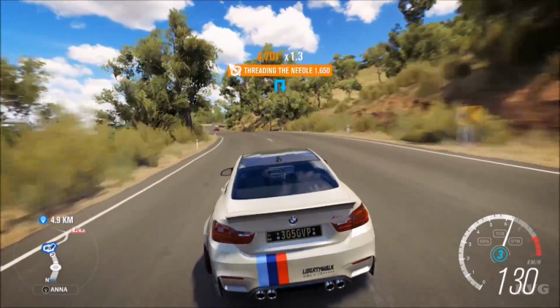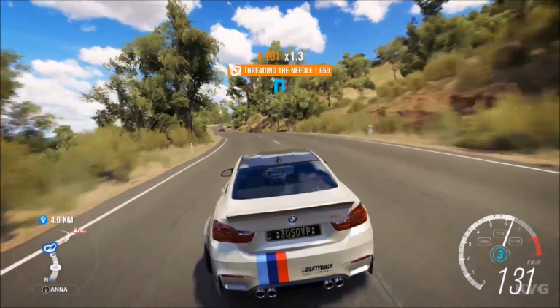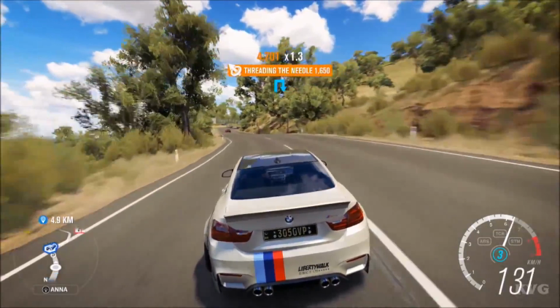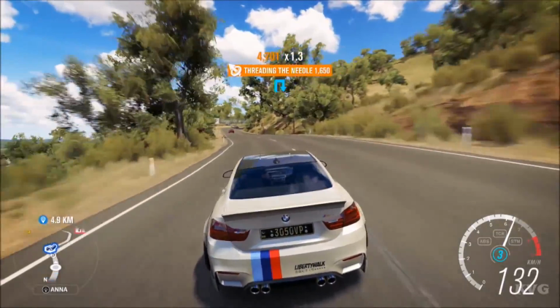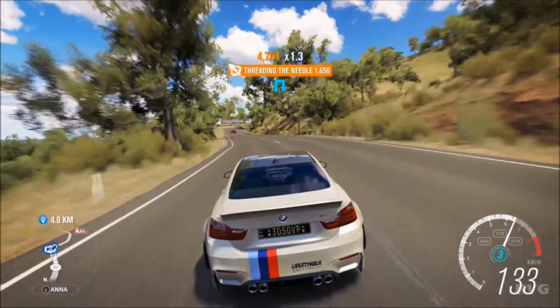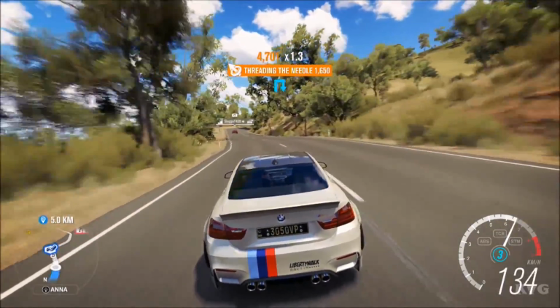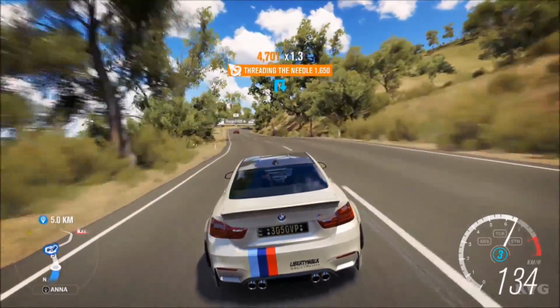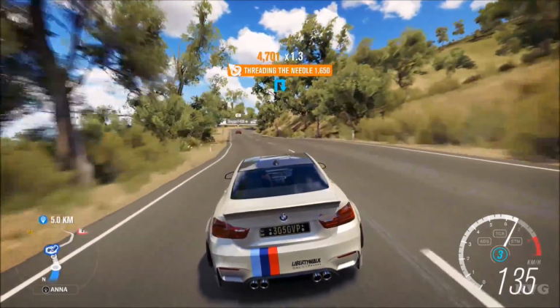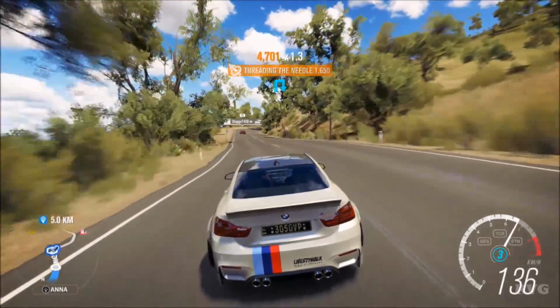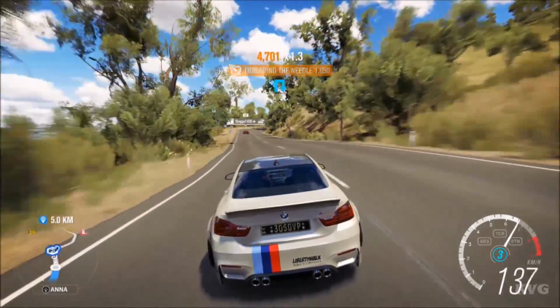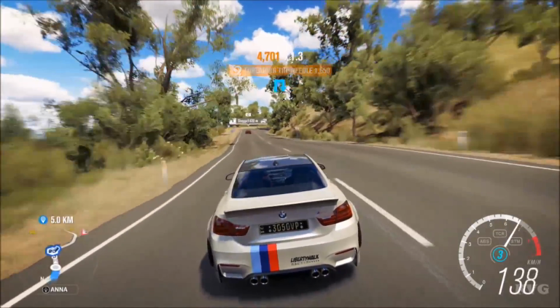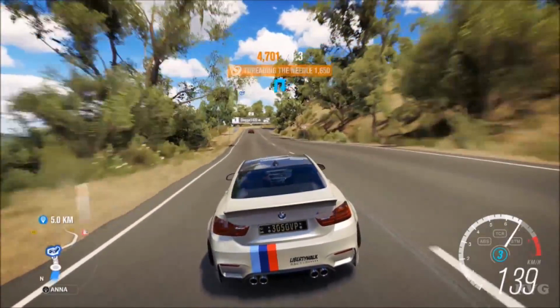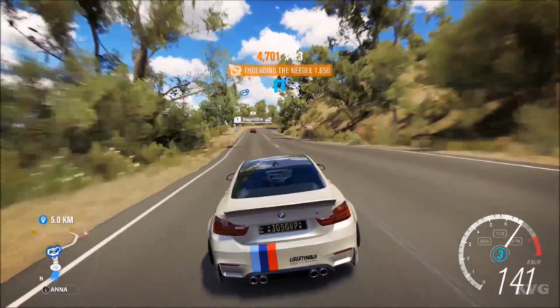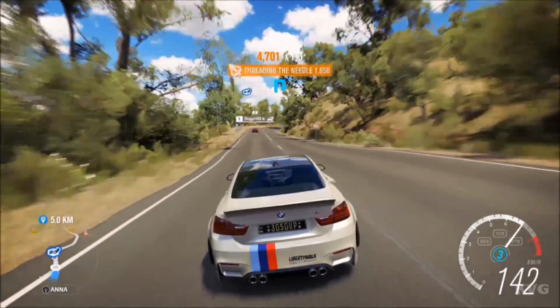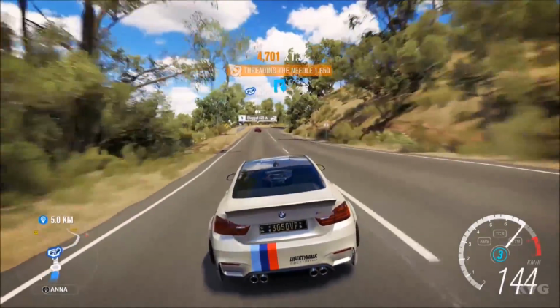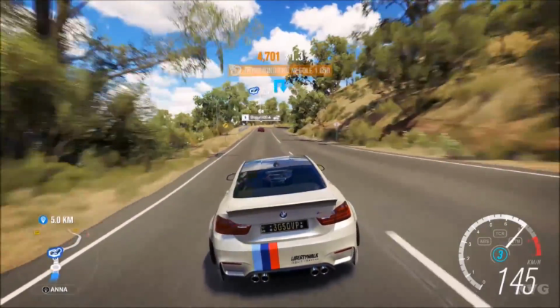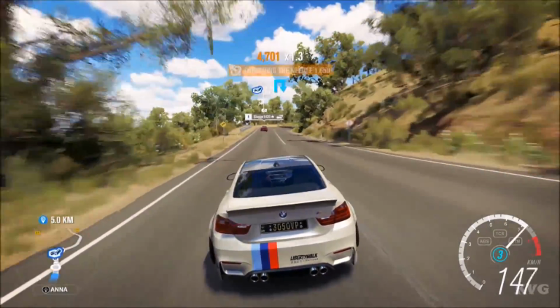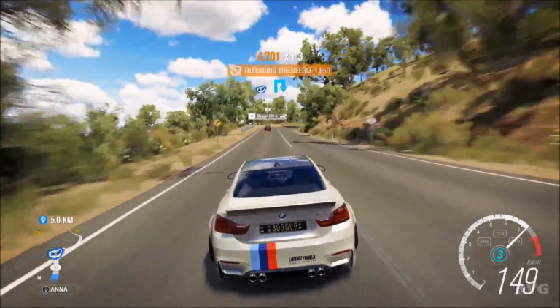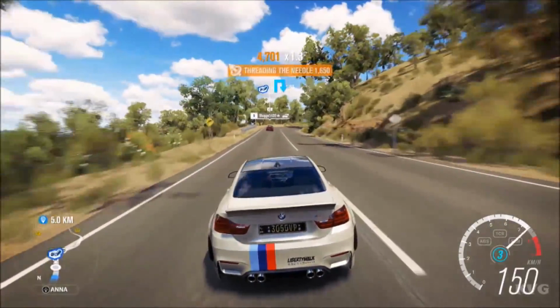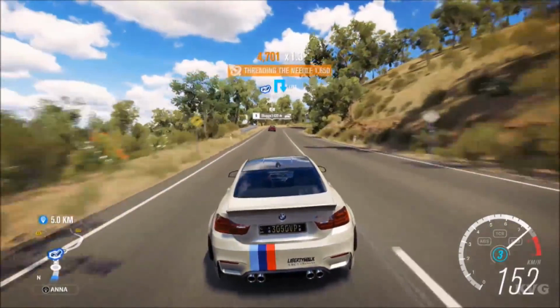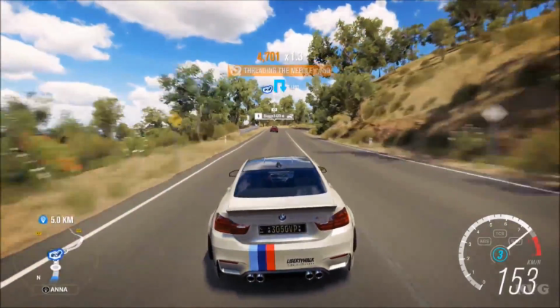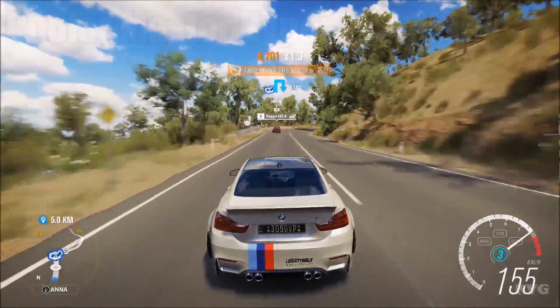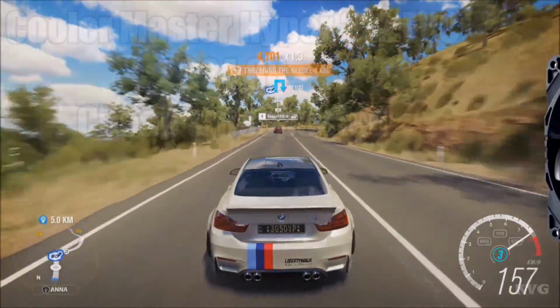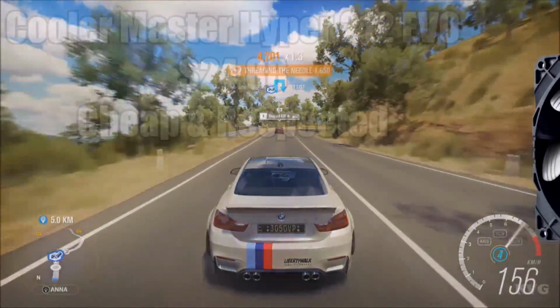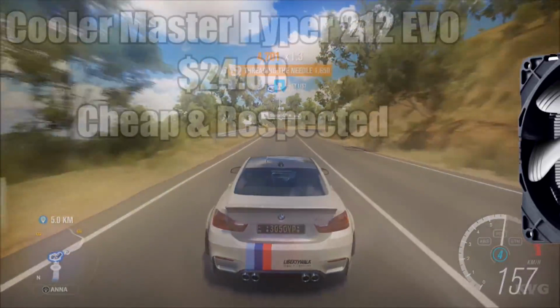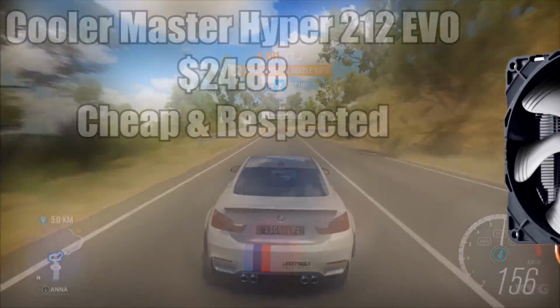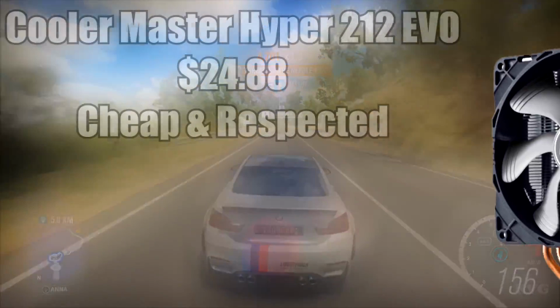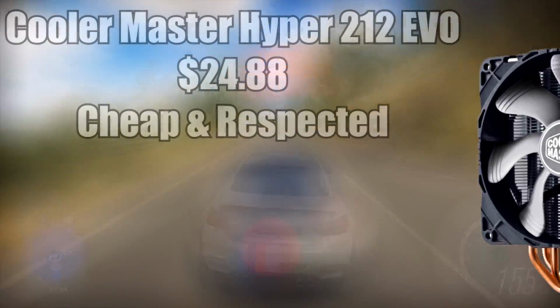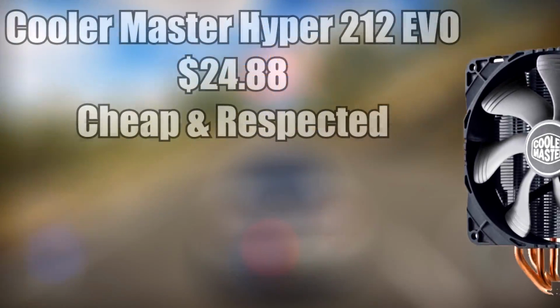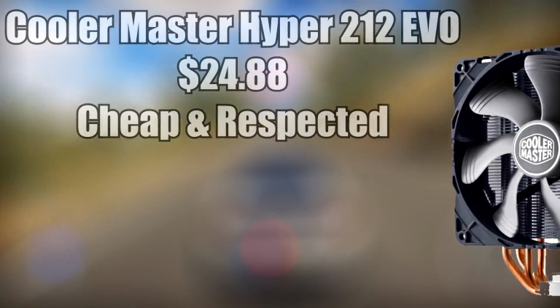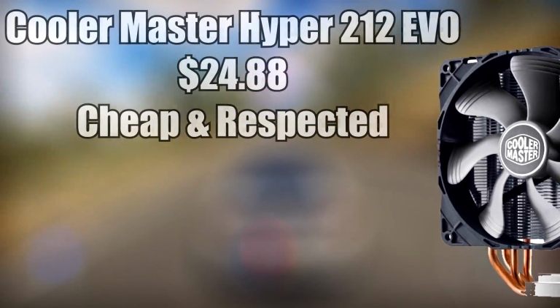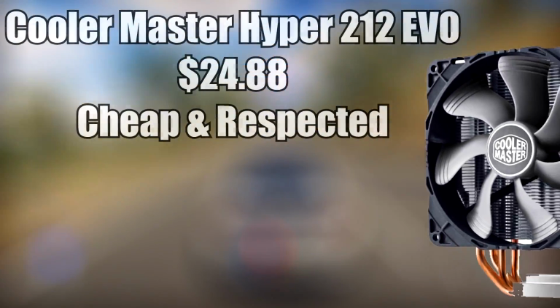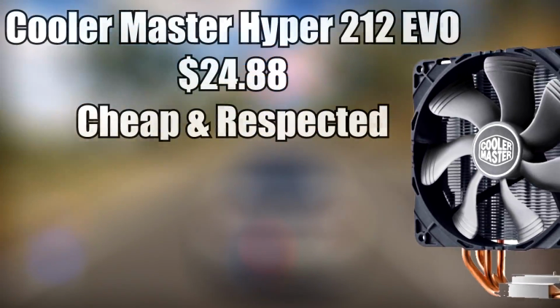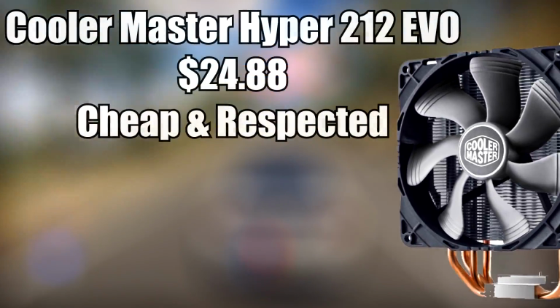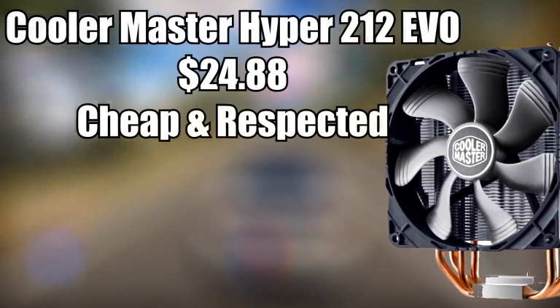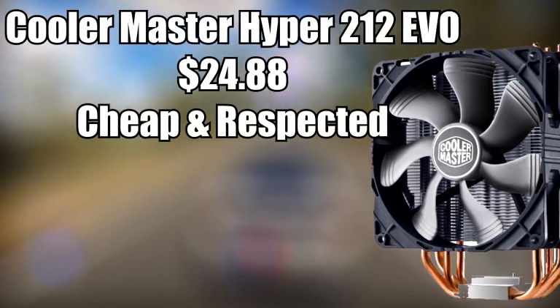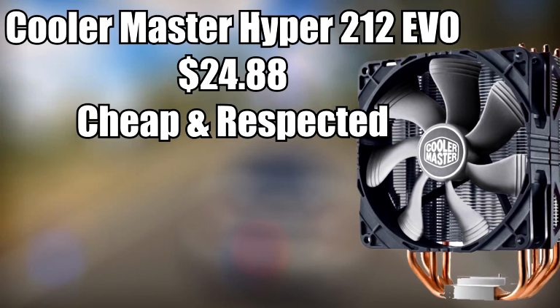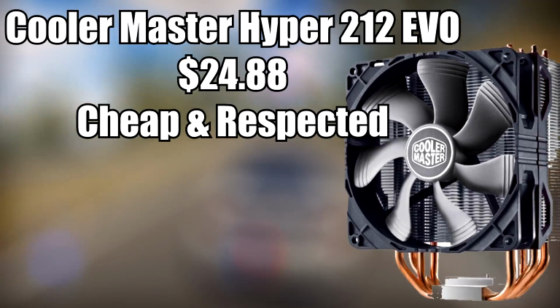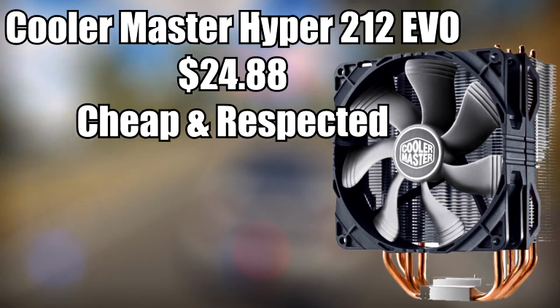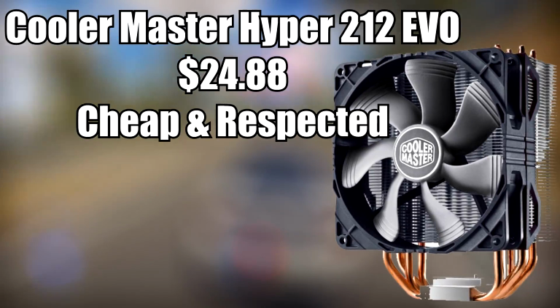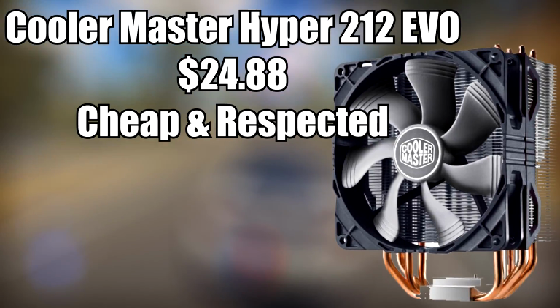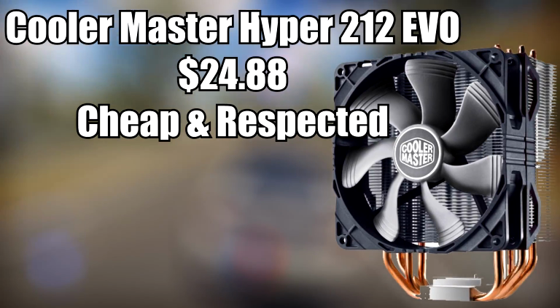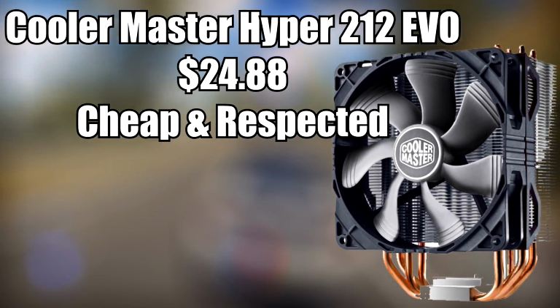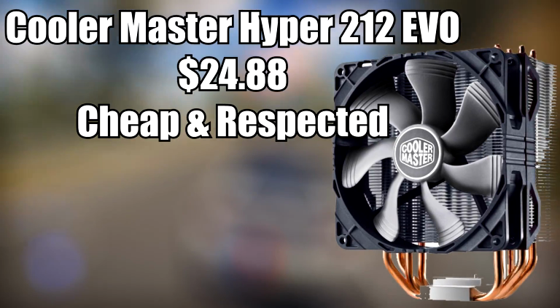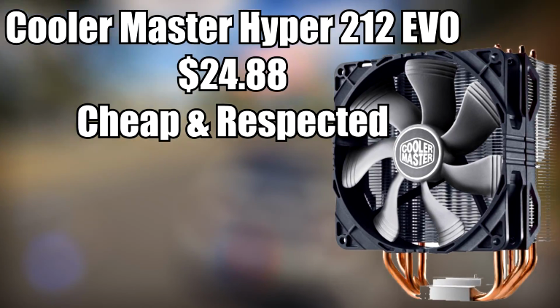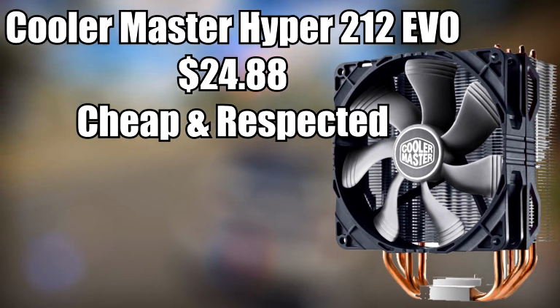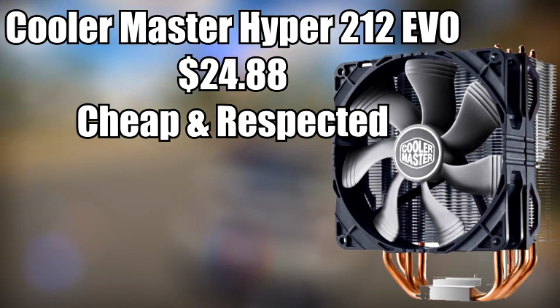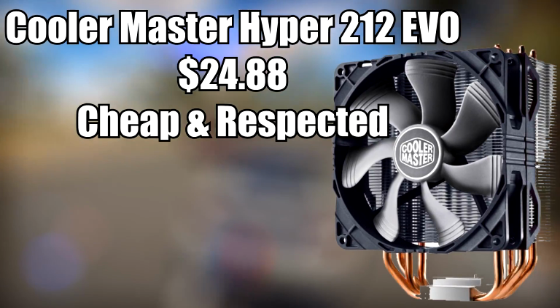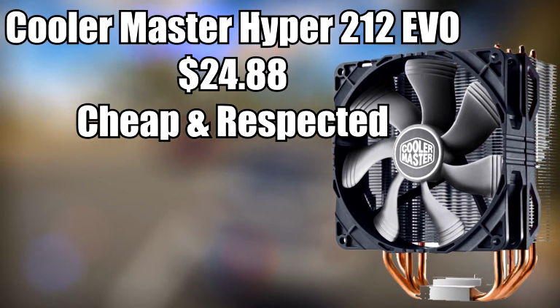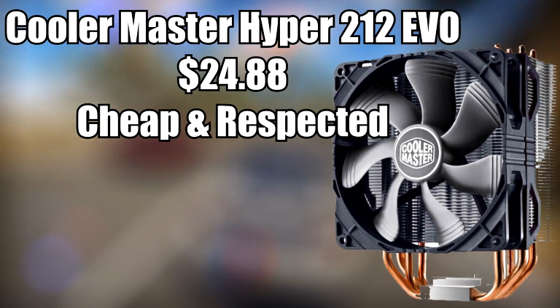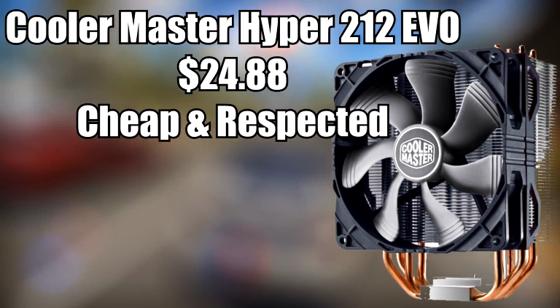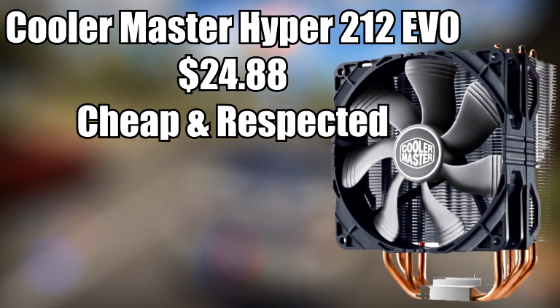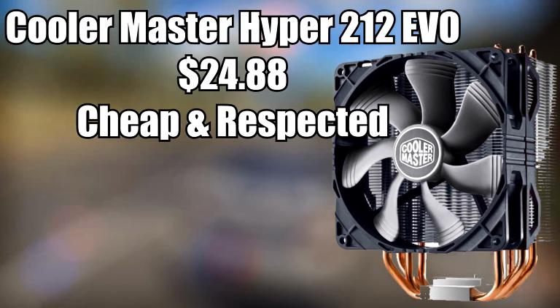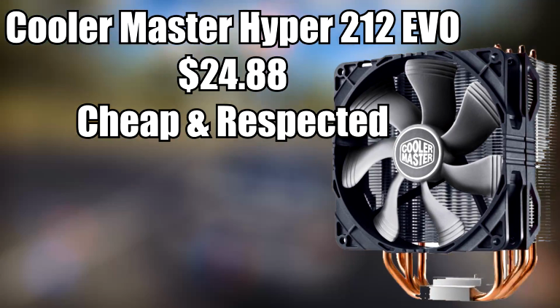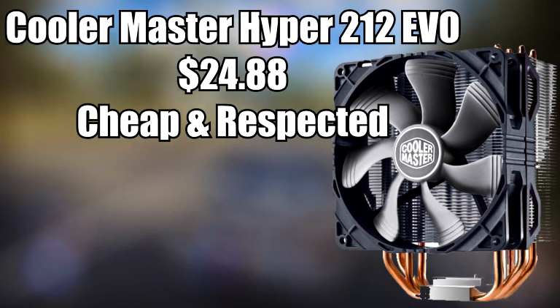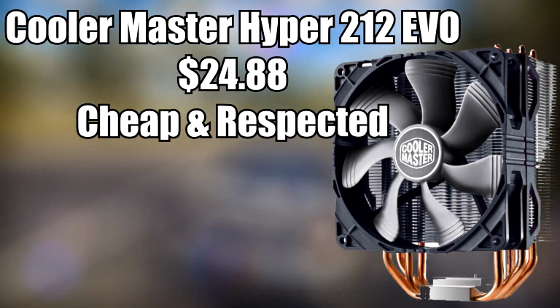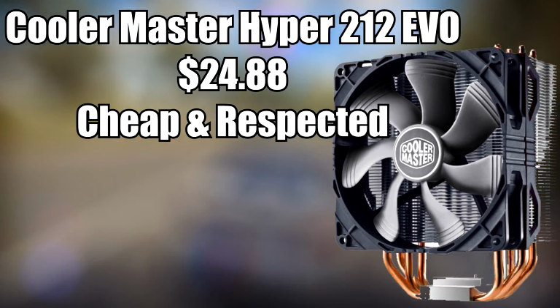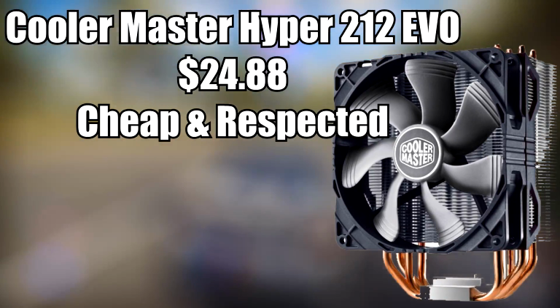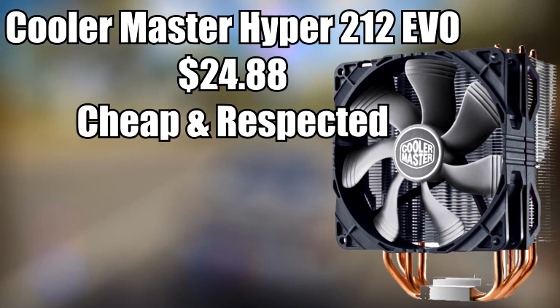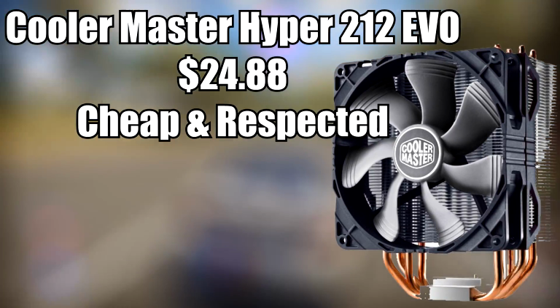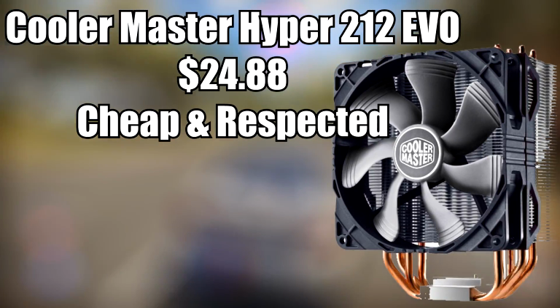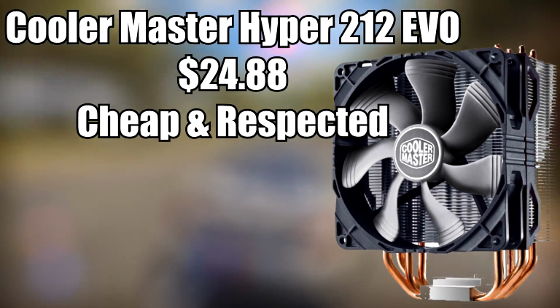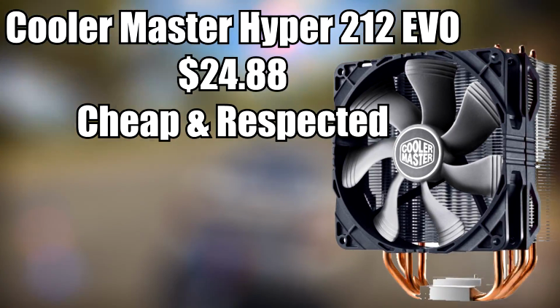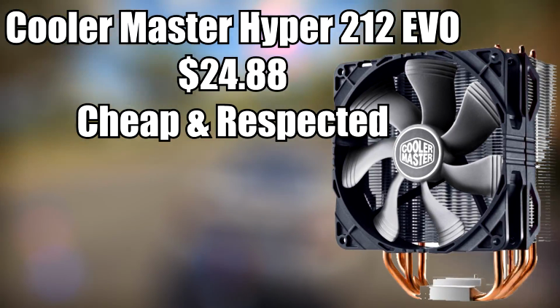To cool the CPU, I went with the Cooler Master Hyper 212 Evo because it's cheap and it does the job.